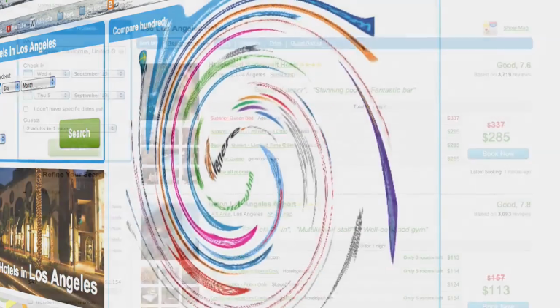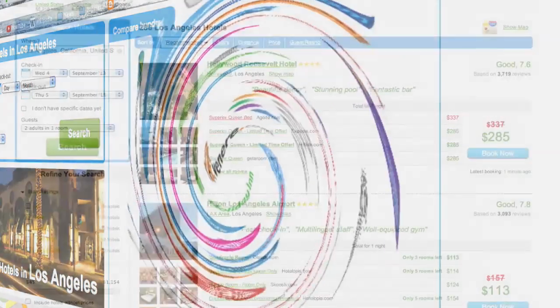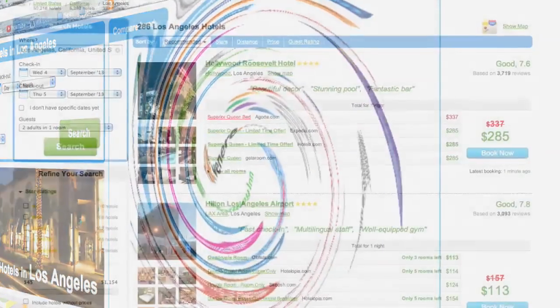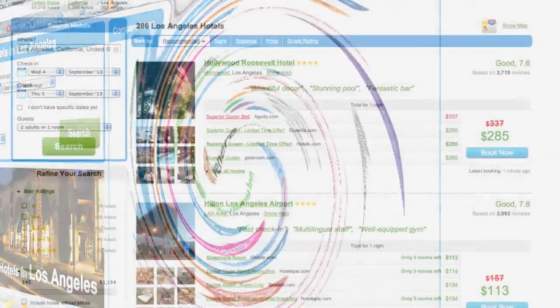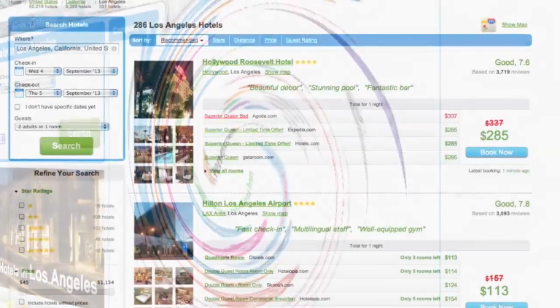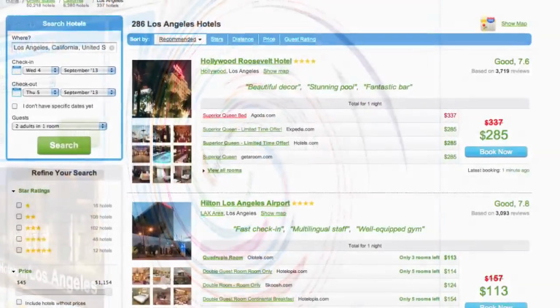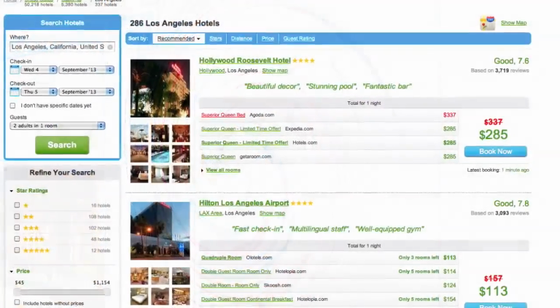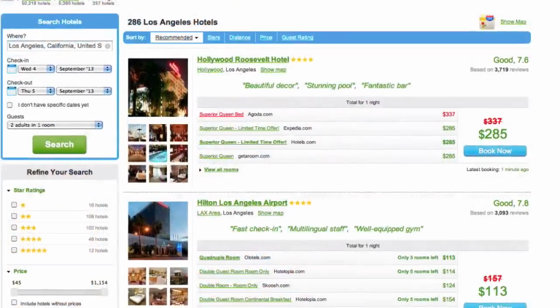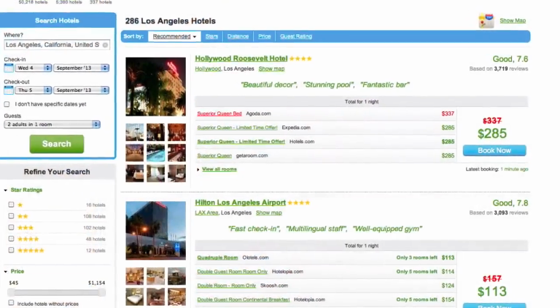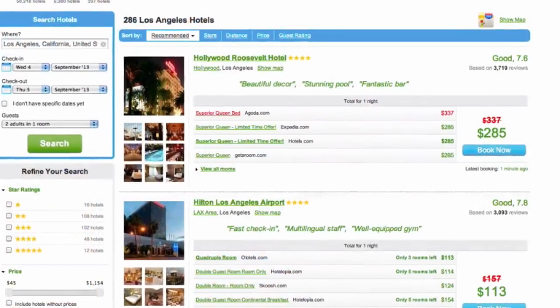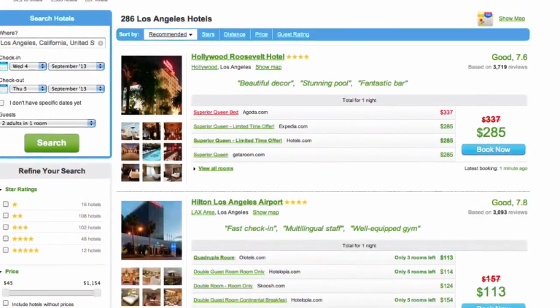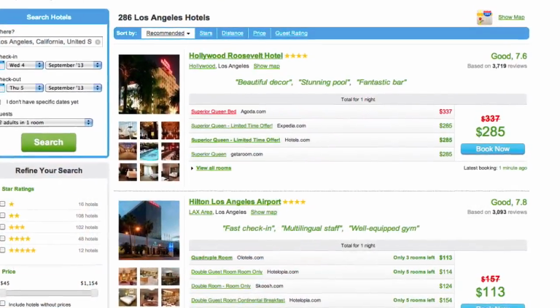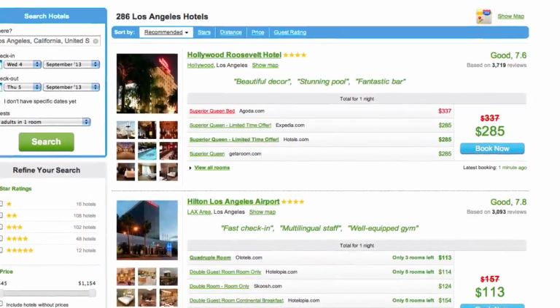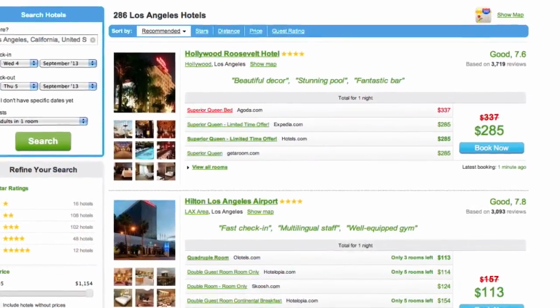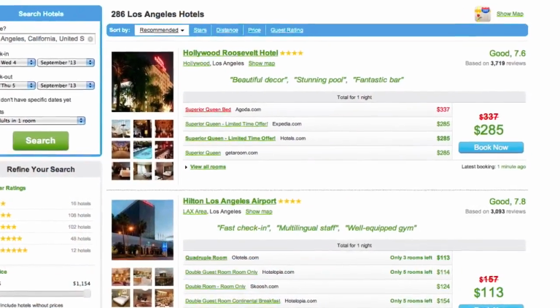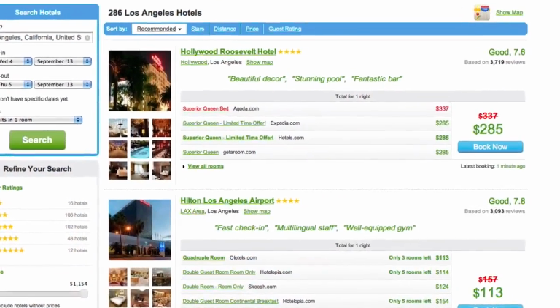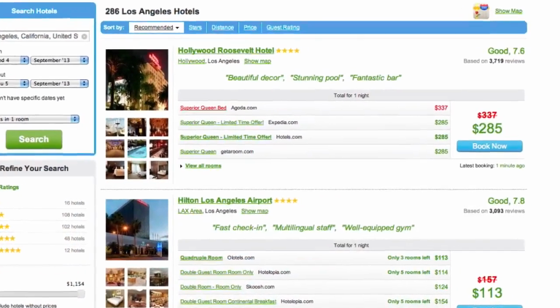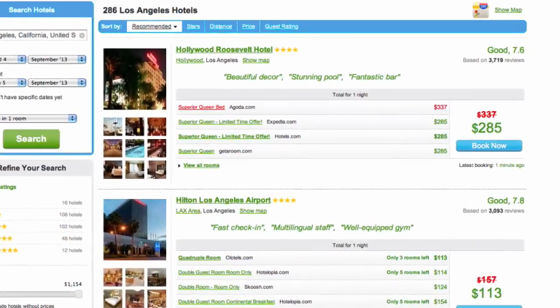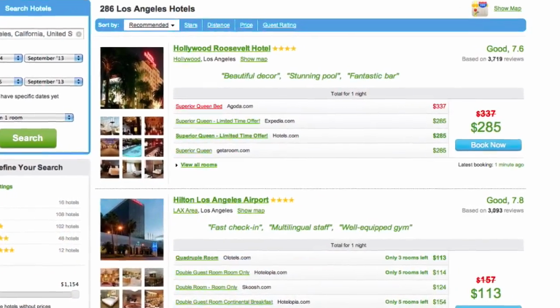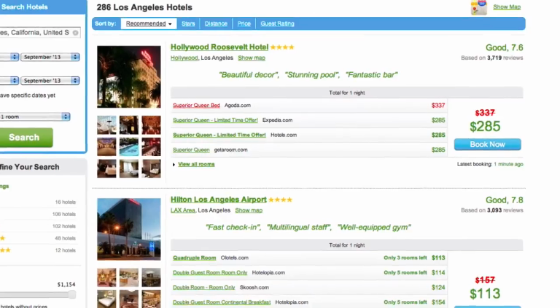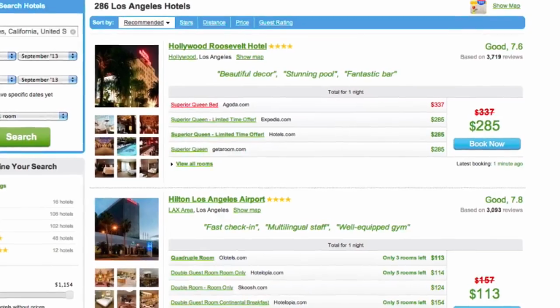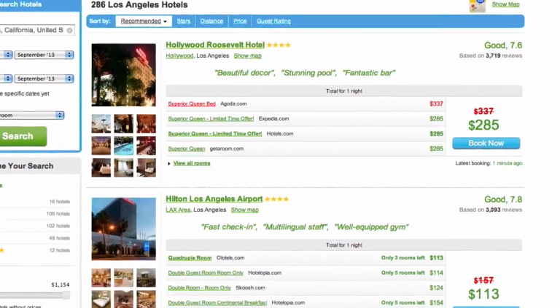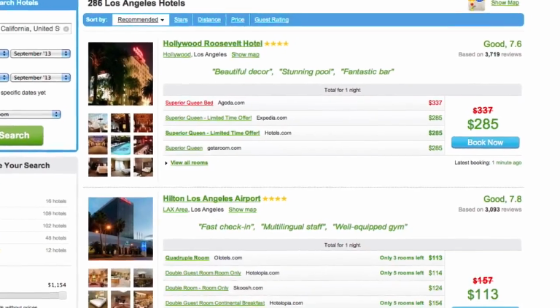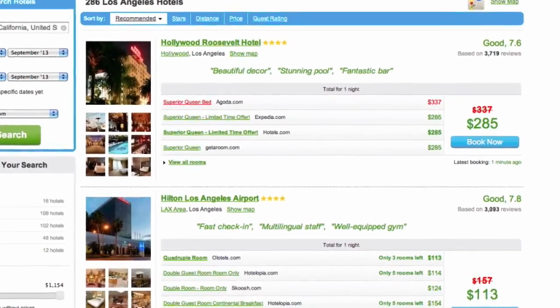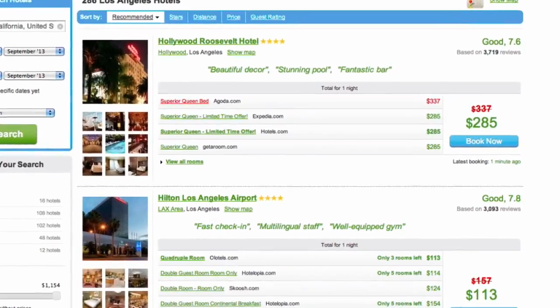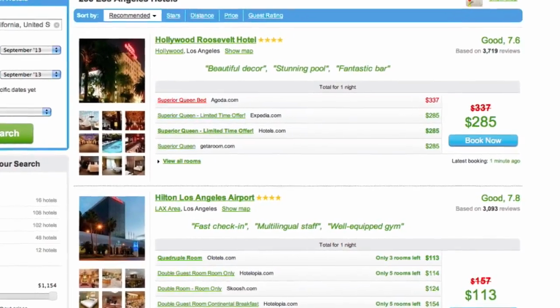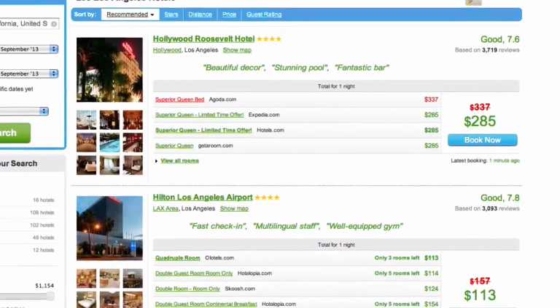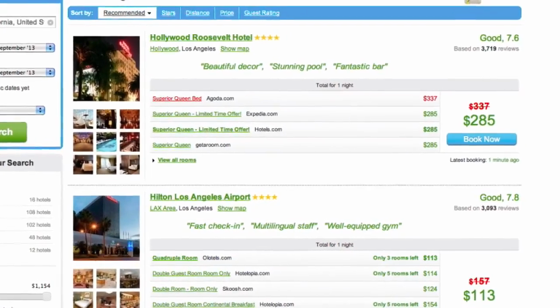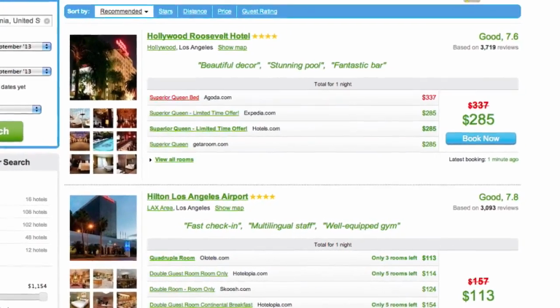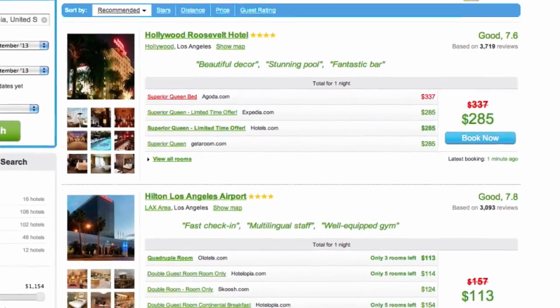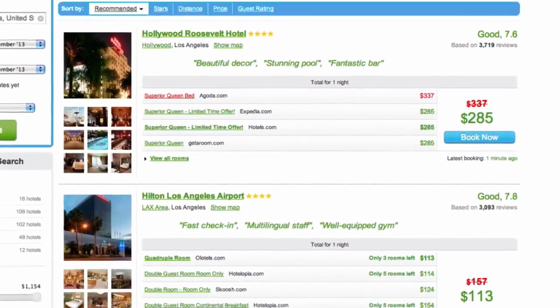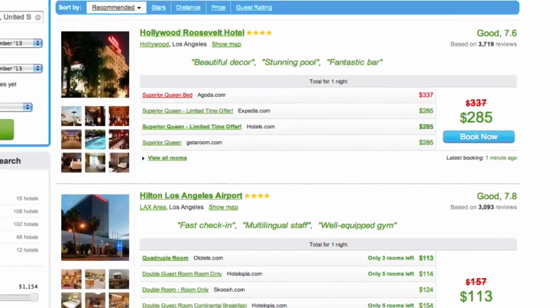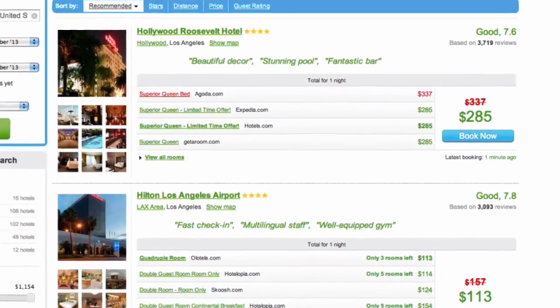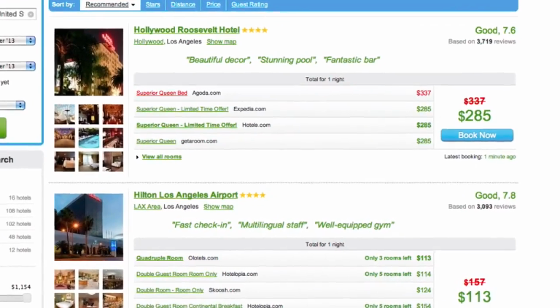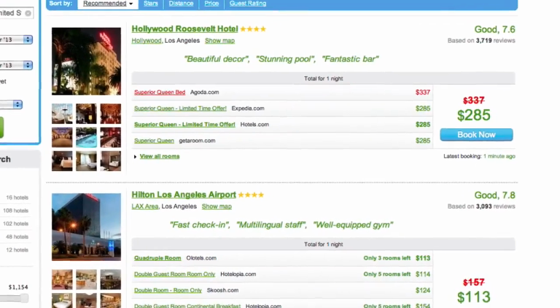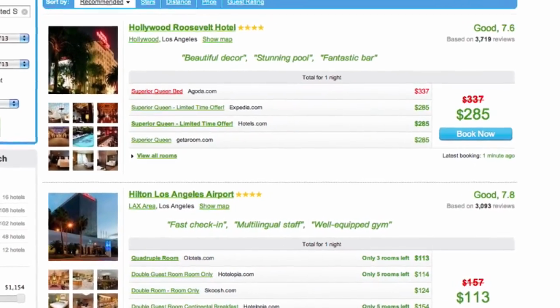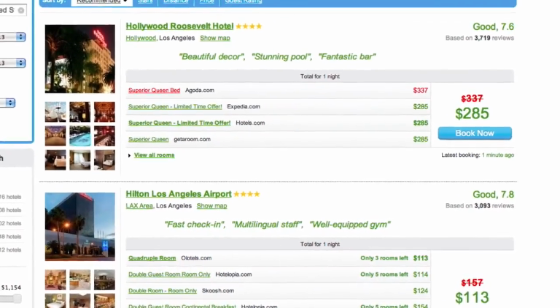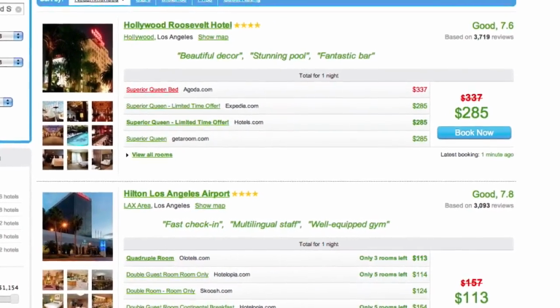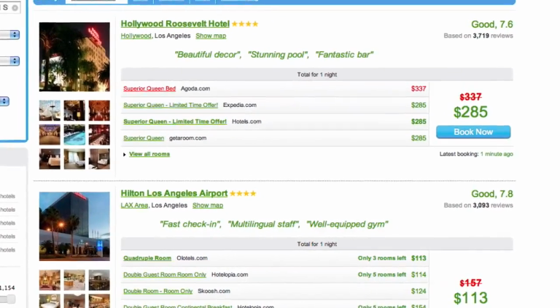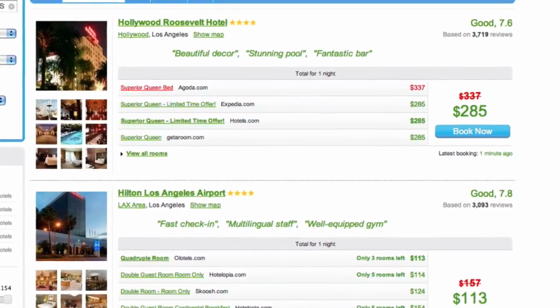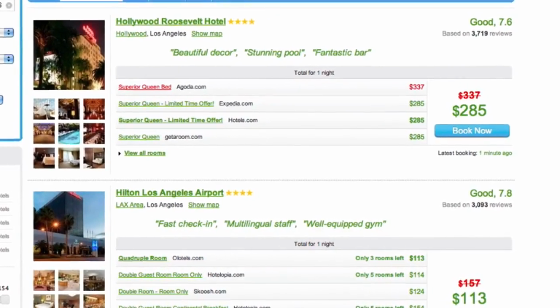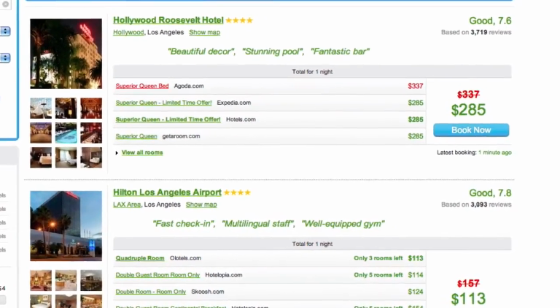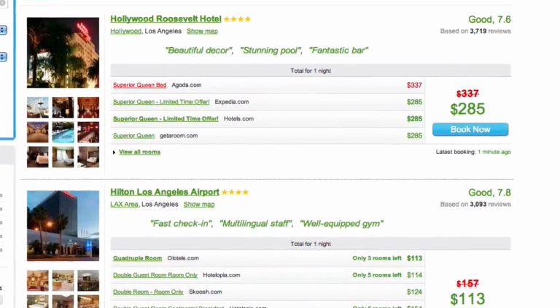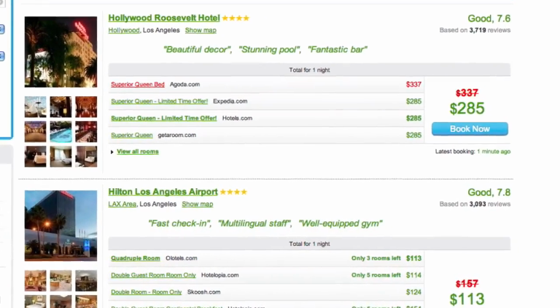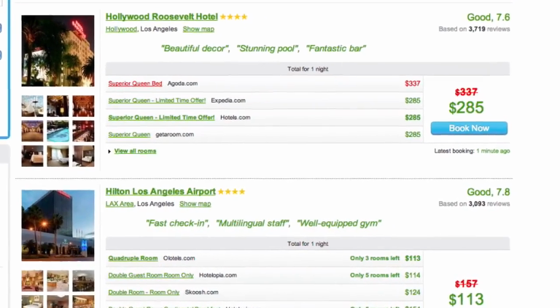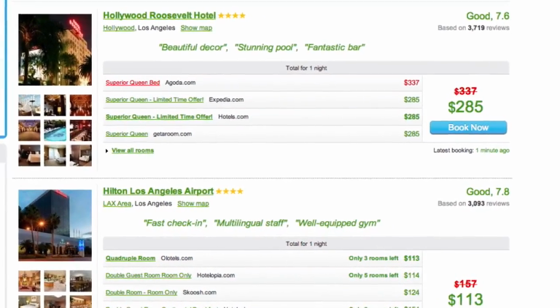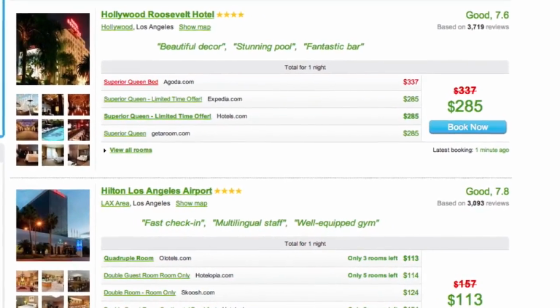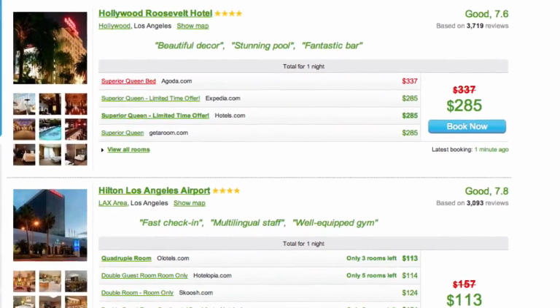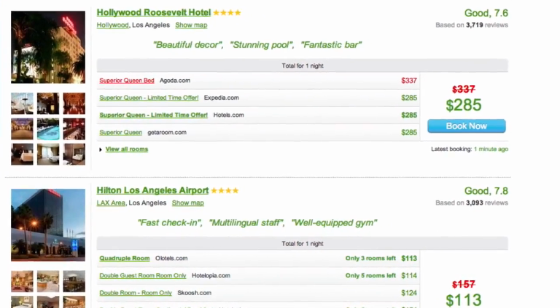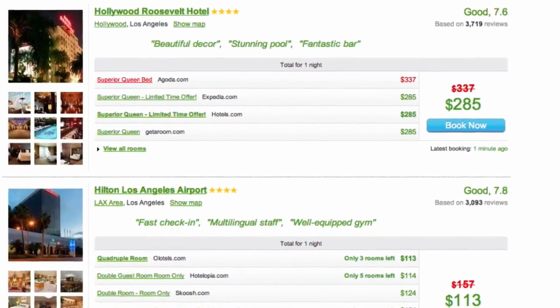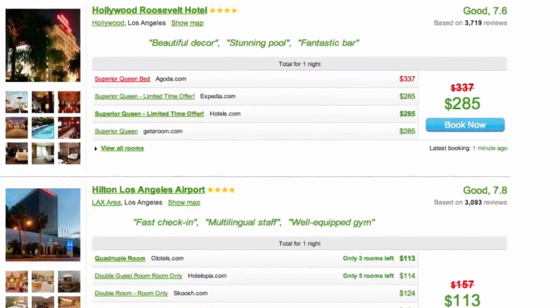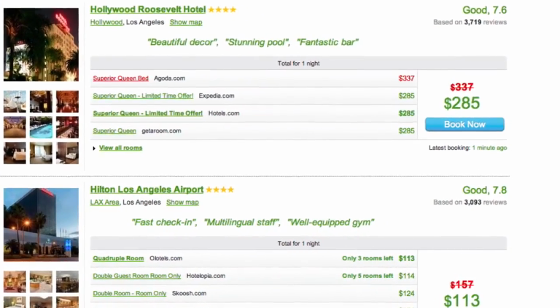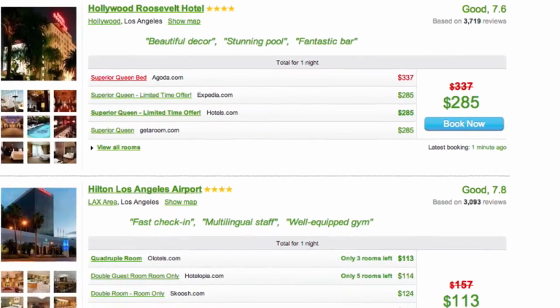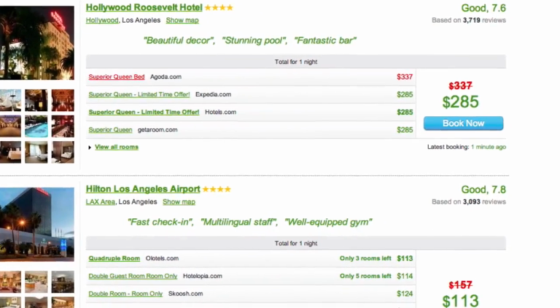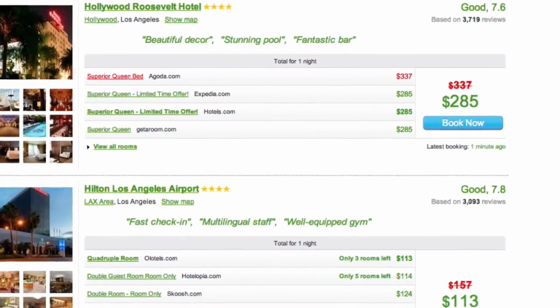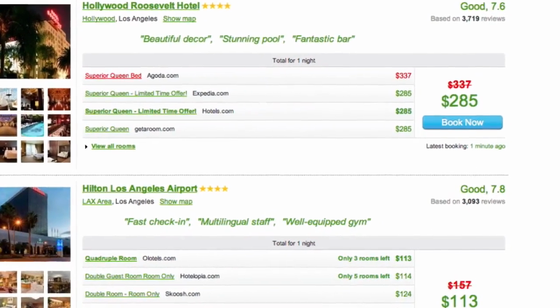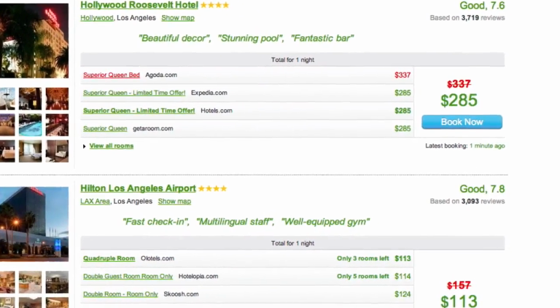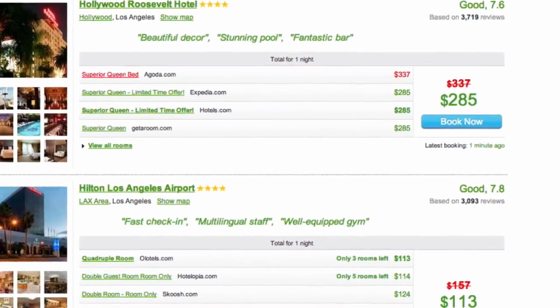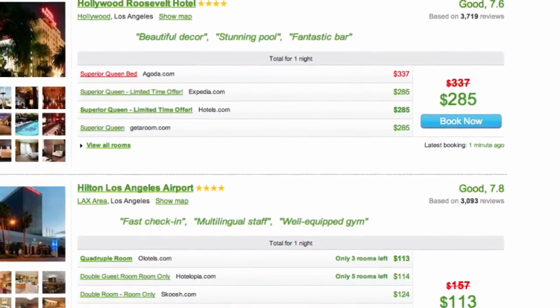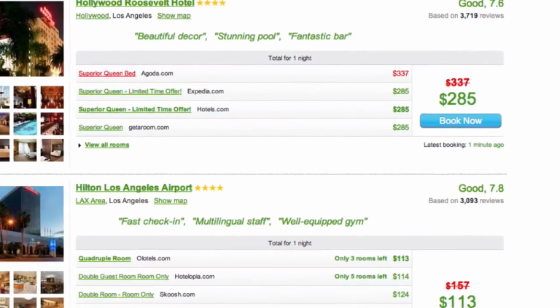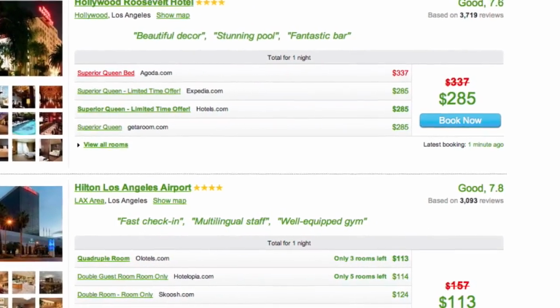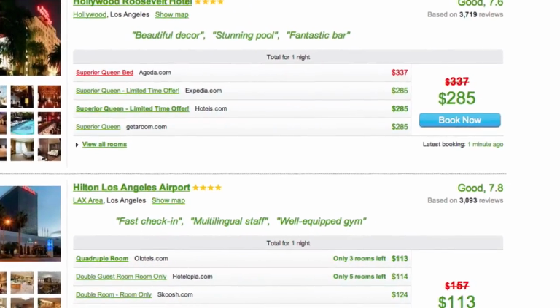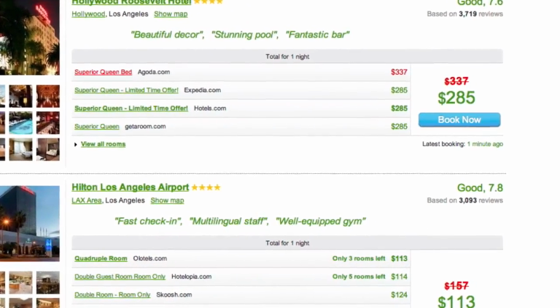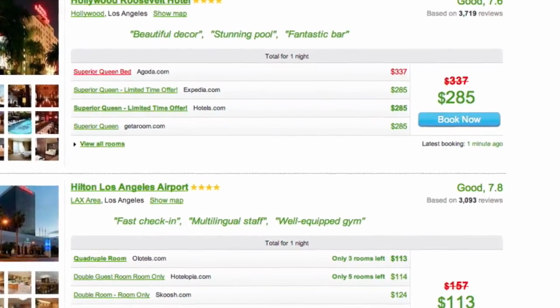The interface is clean and easy to read, quickly leading your customers to find the lowest prices from hundreds of travel providers.